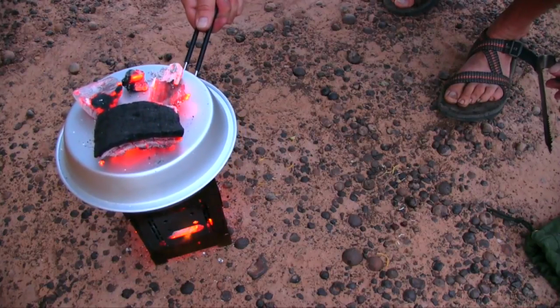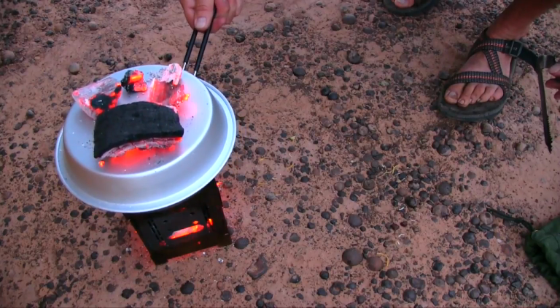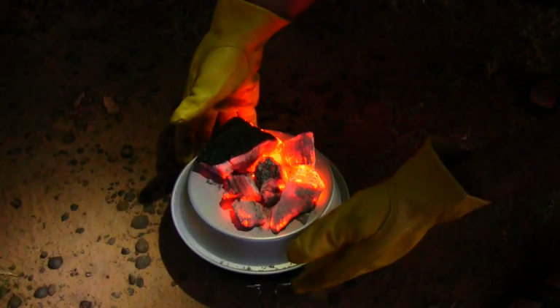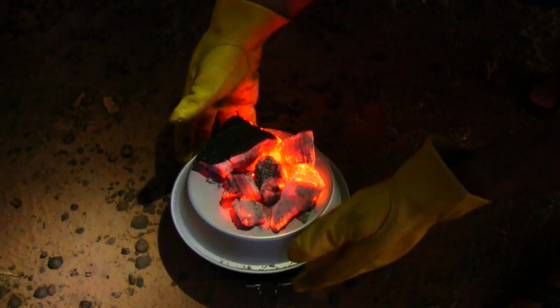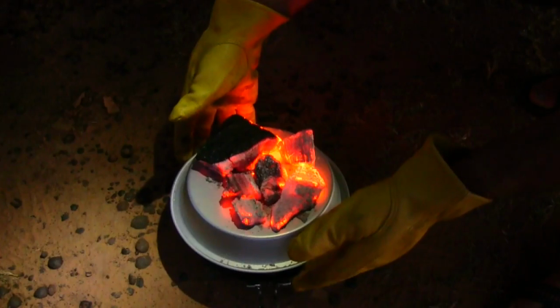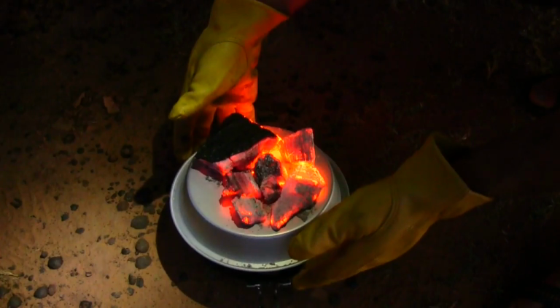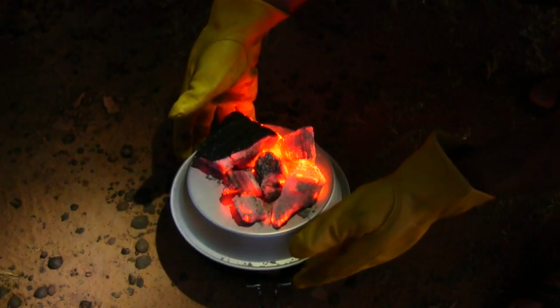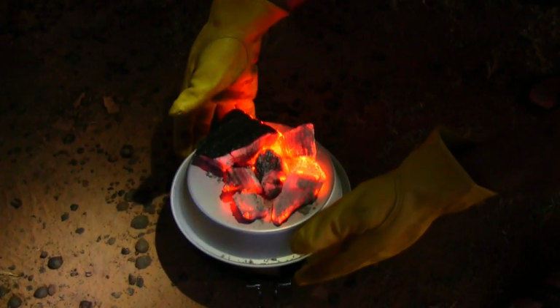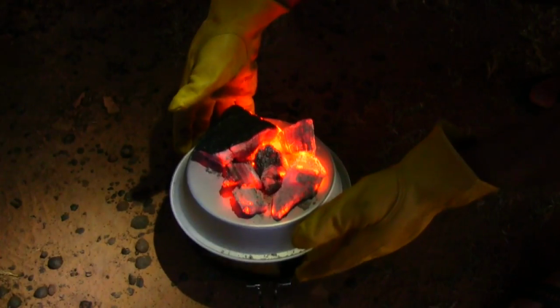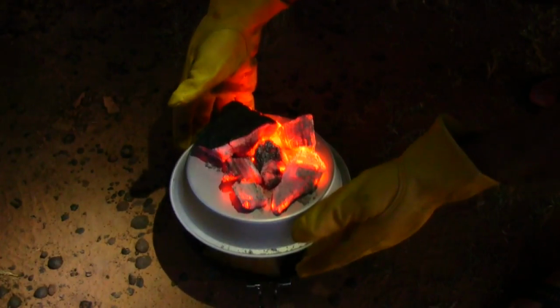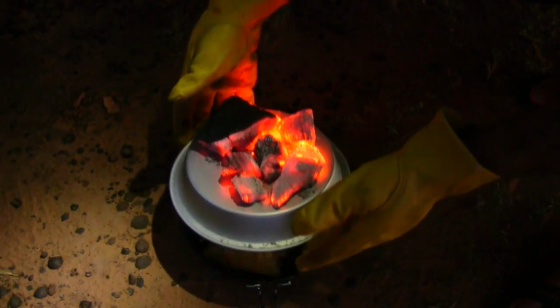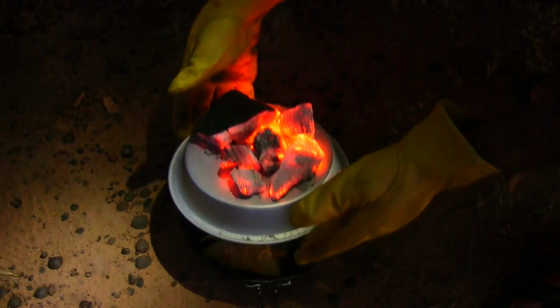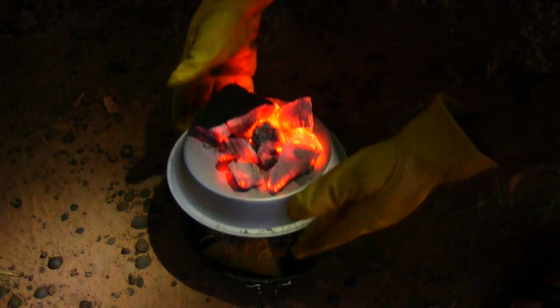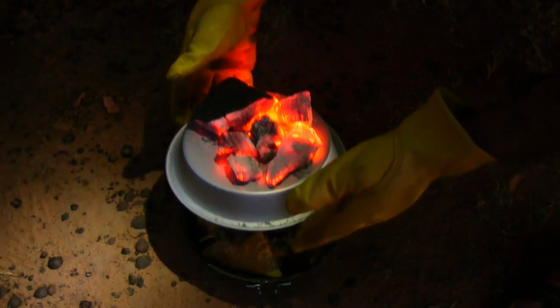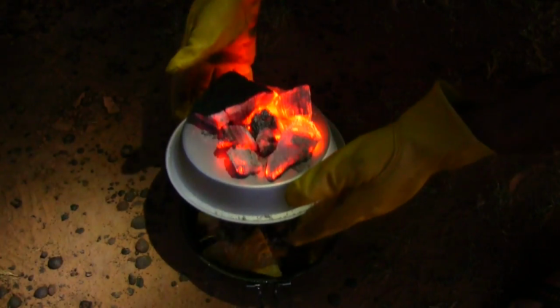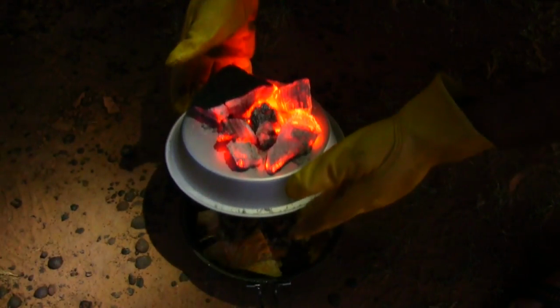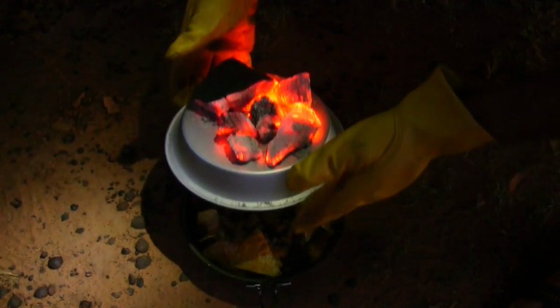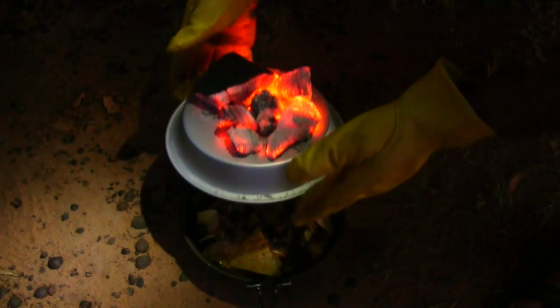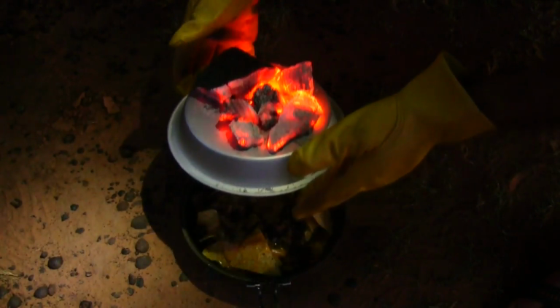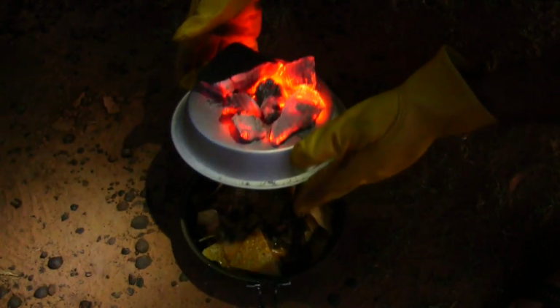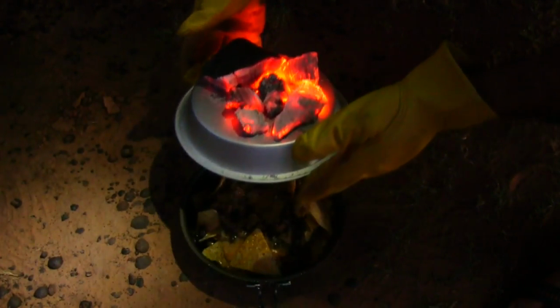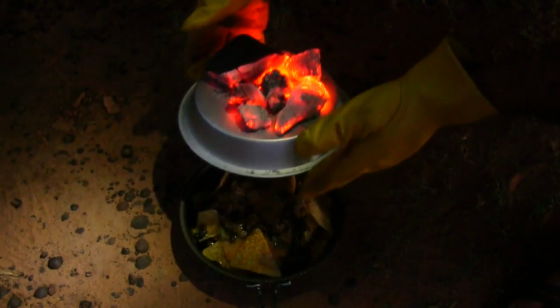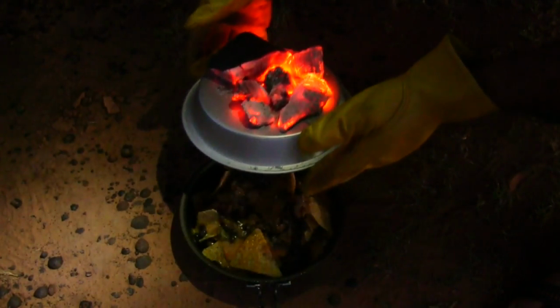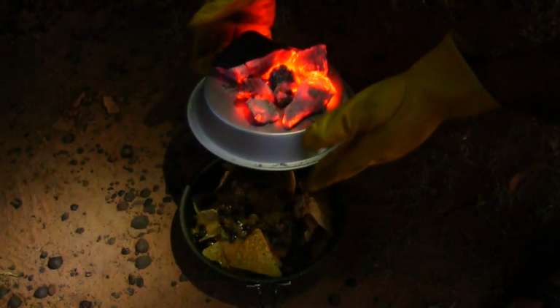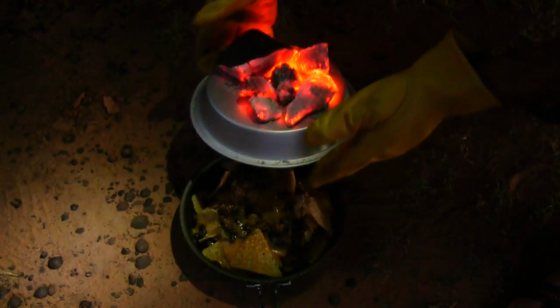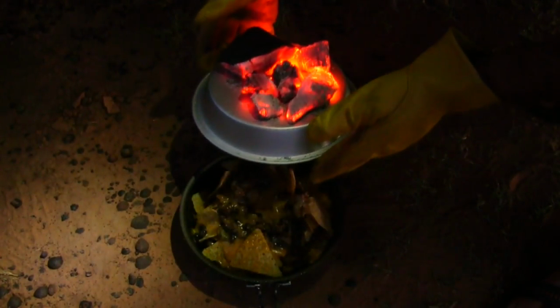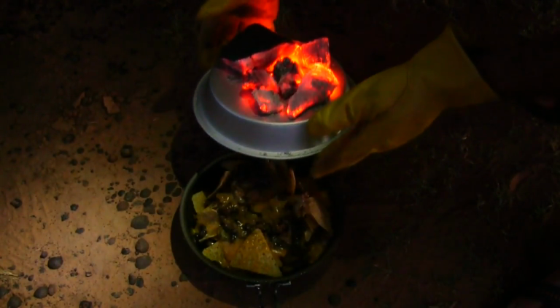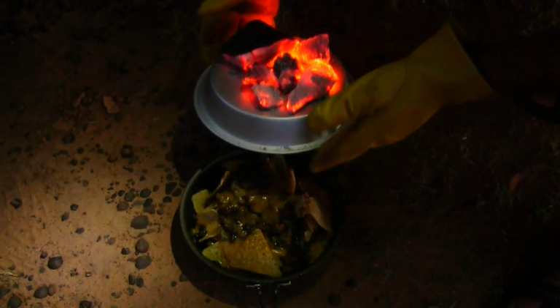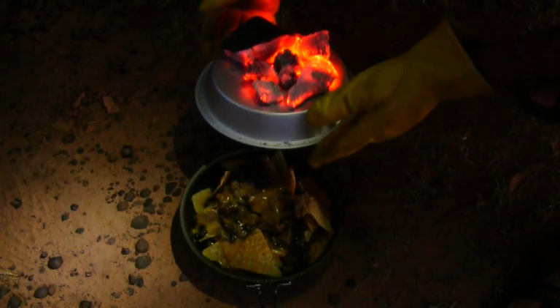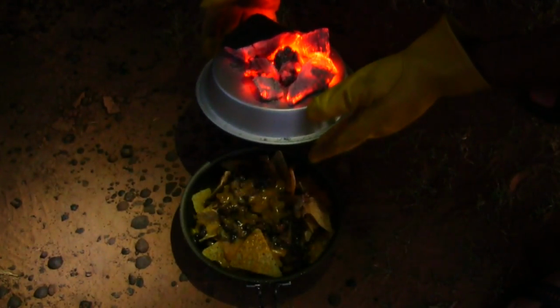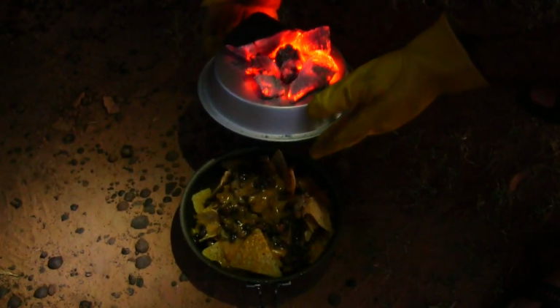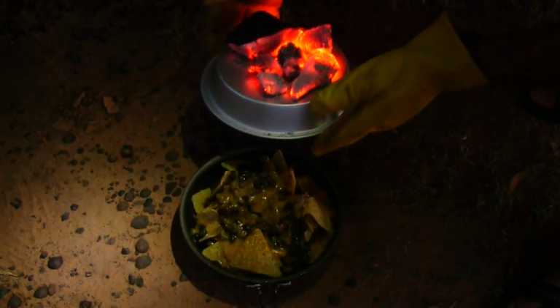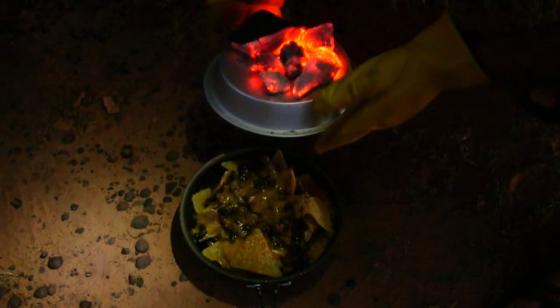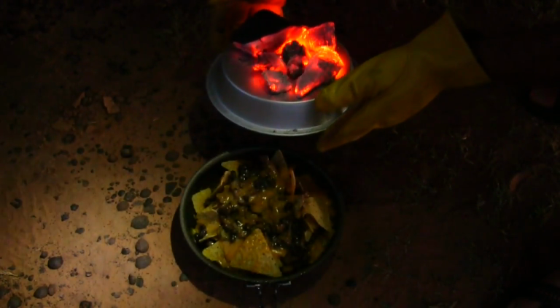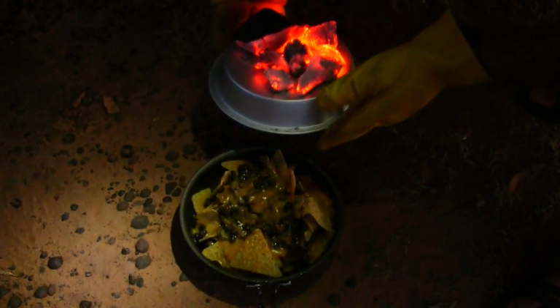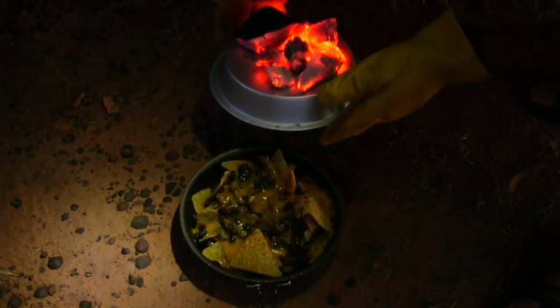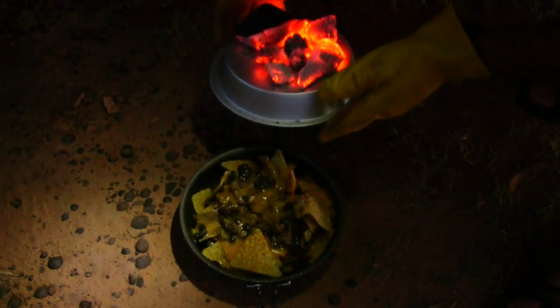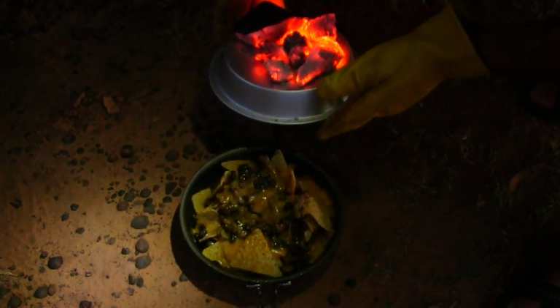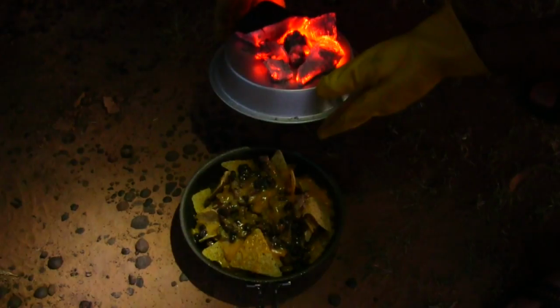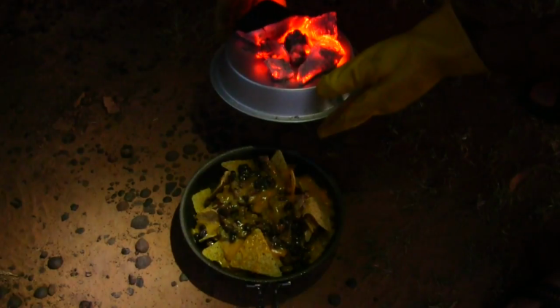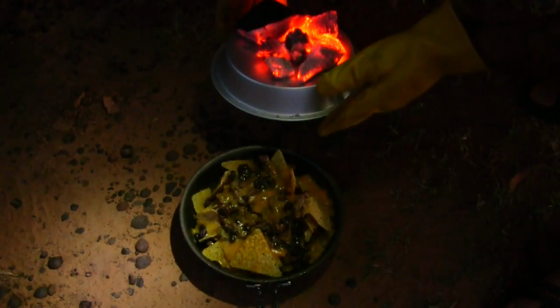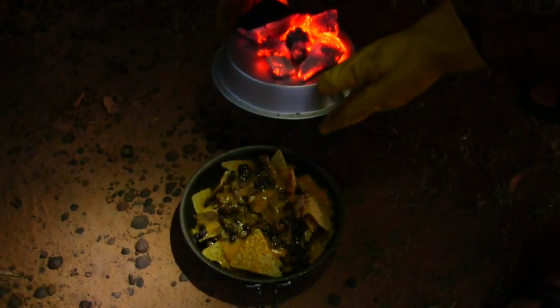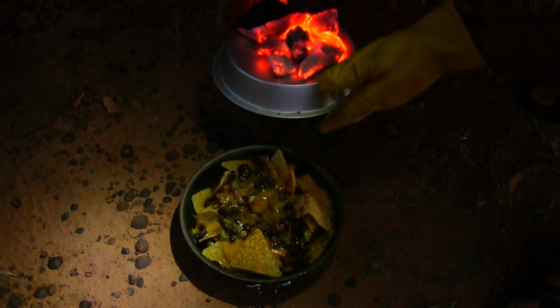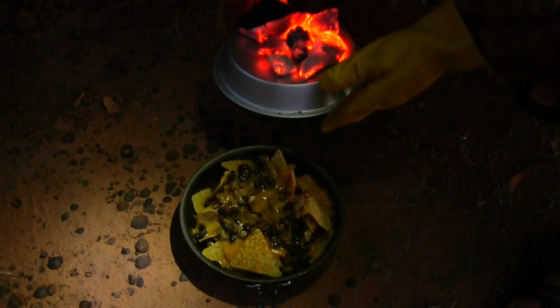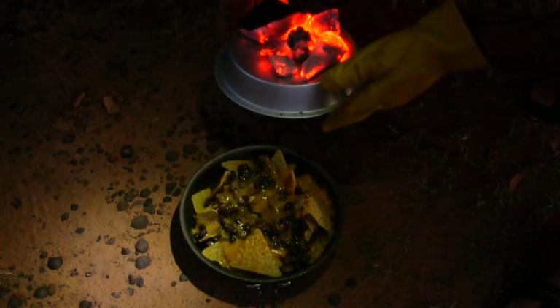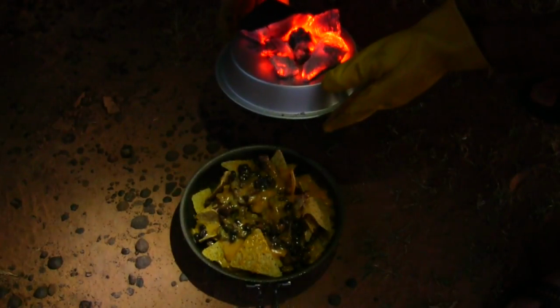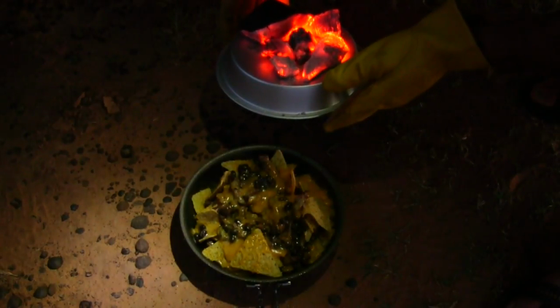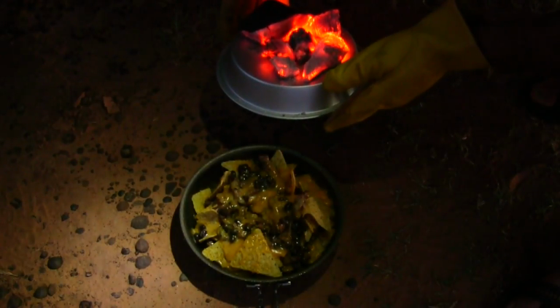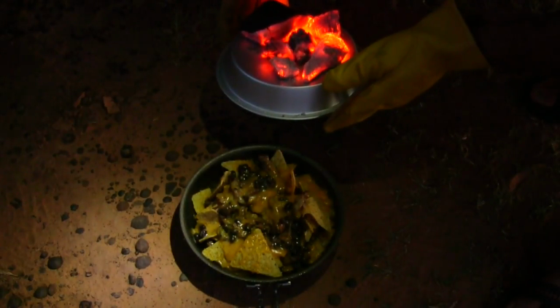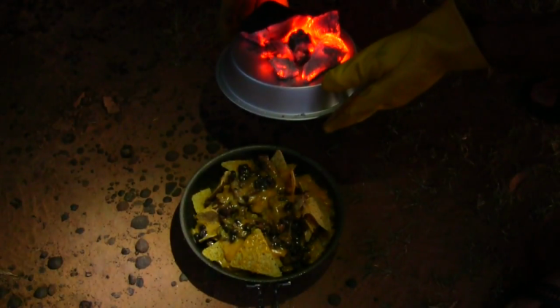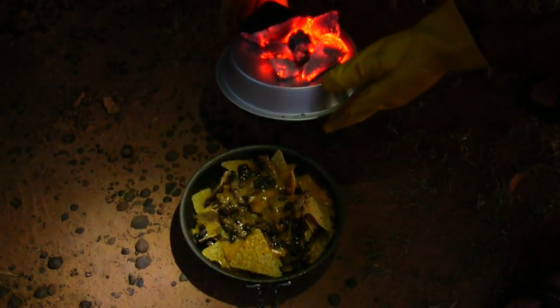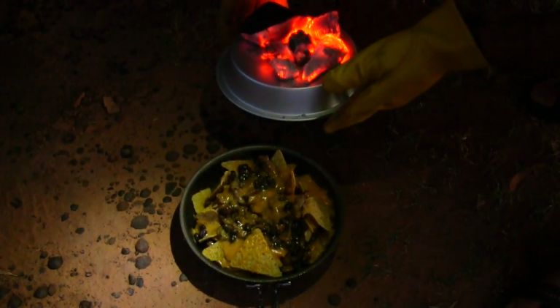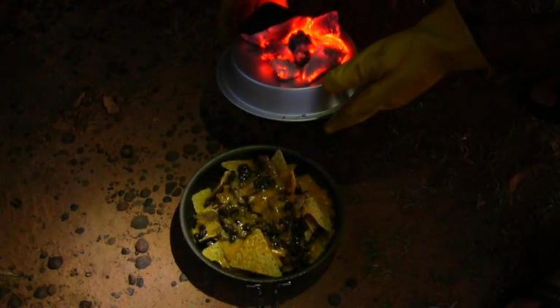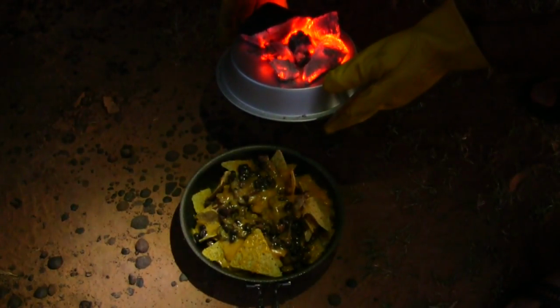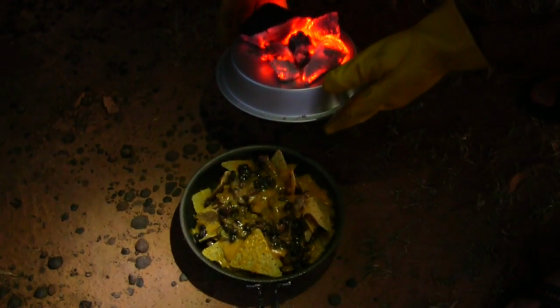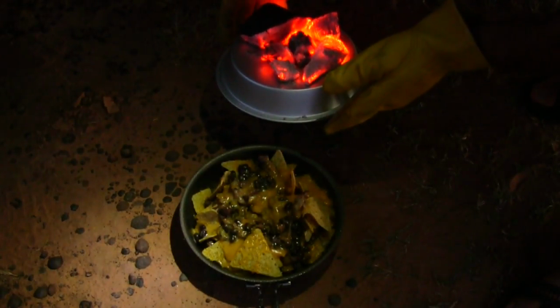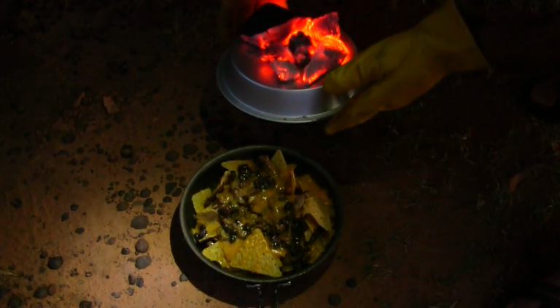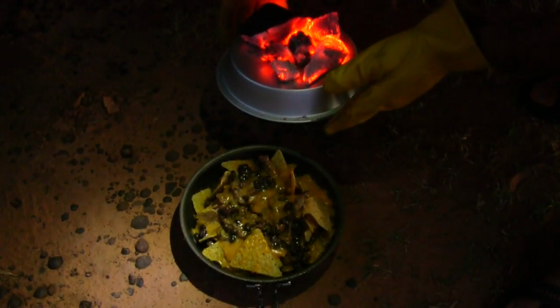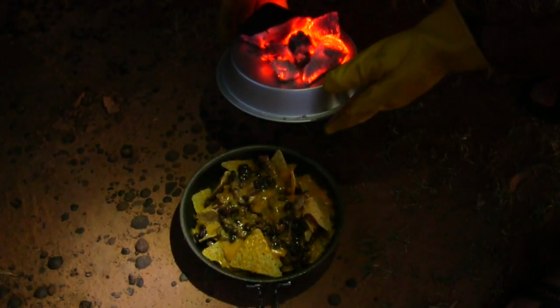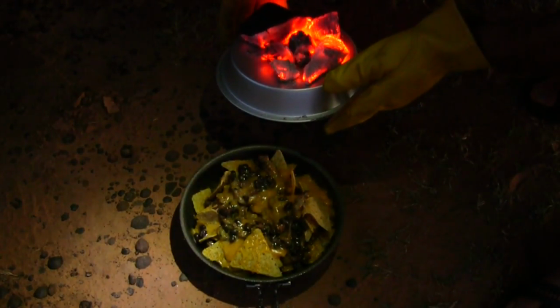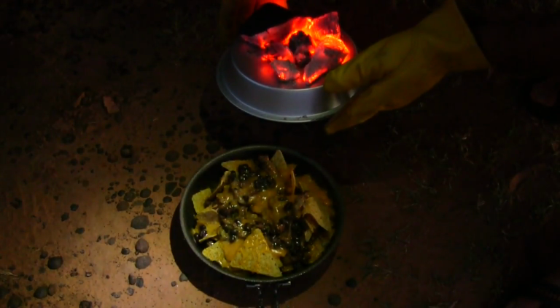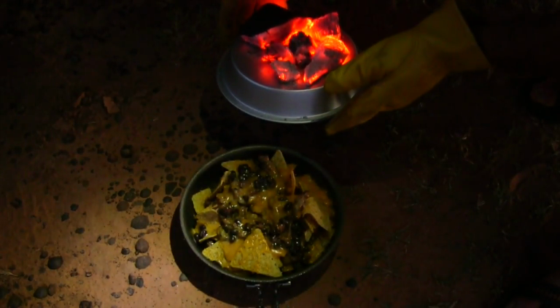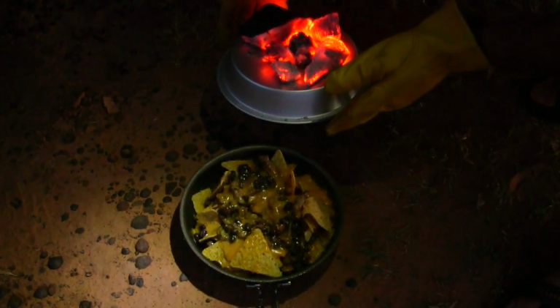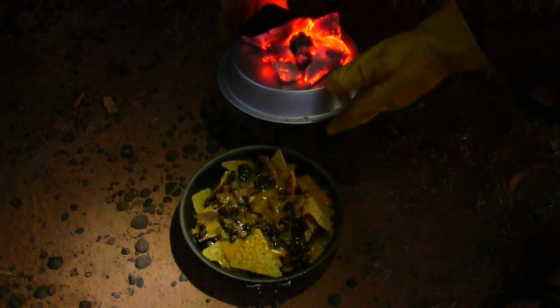Just kind of heat the whole chamber up together. Let's just see how they look. Oh look, they're melting really good. They look delicious.